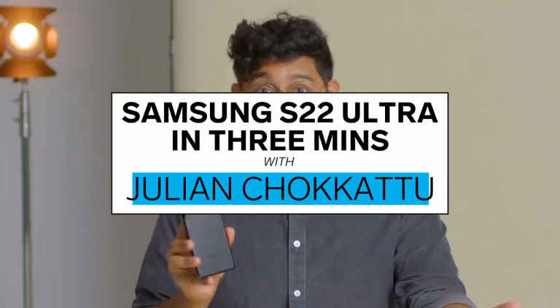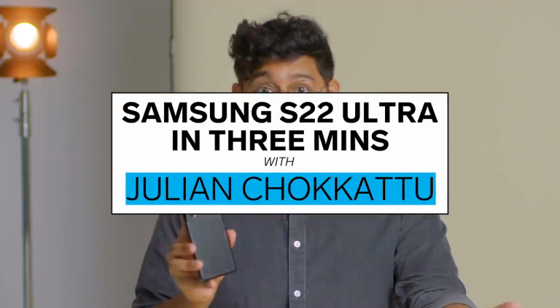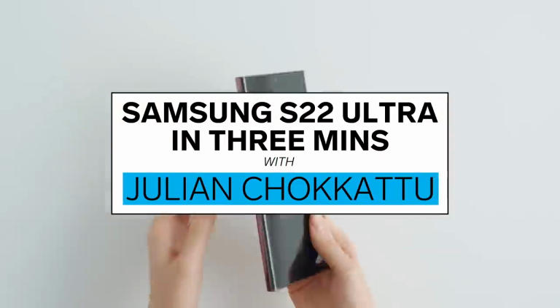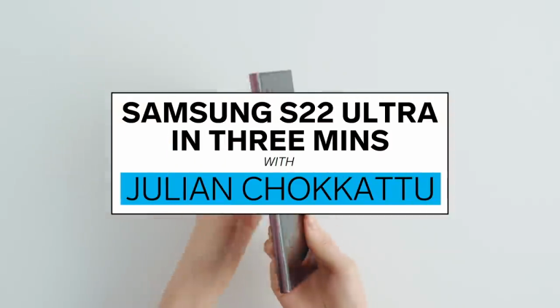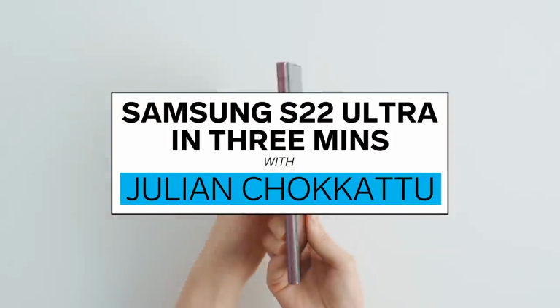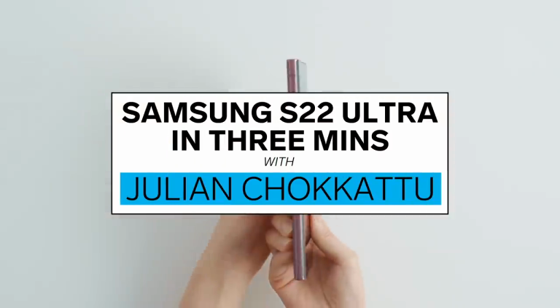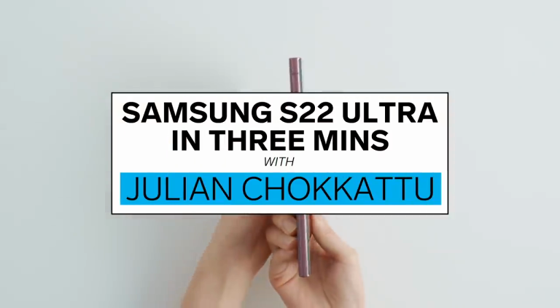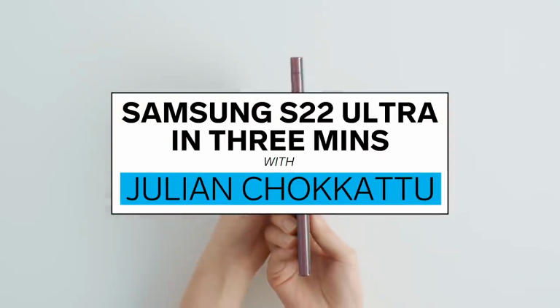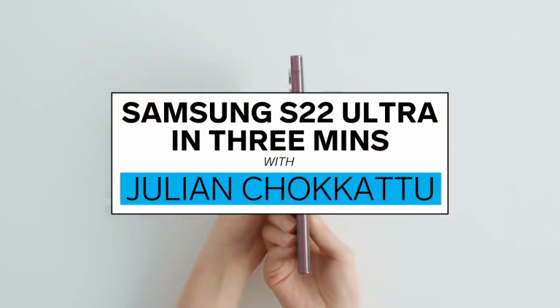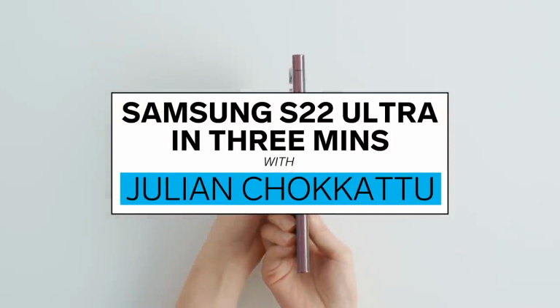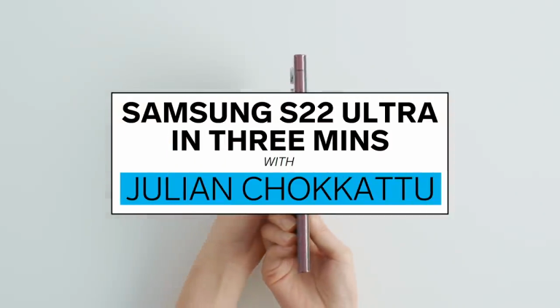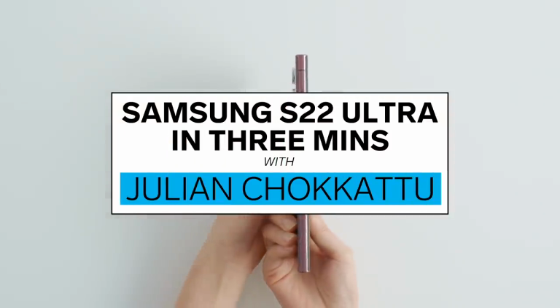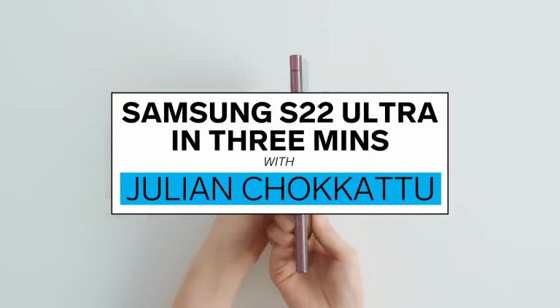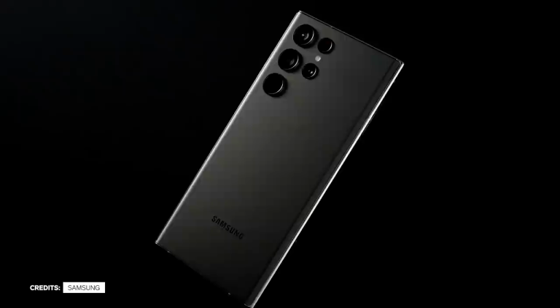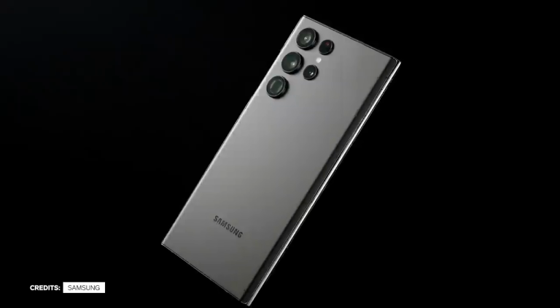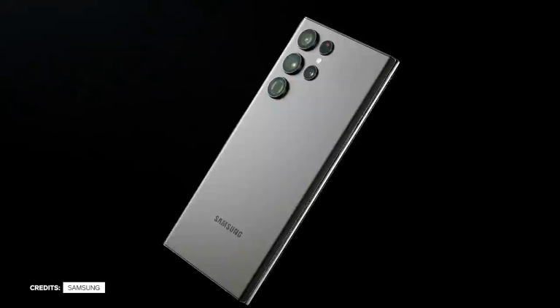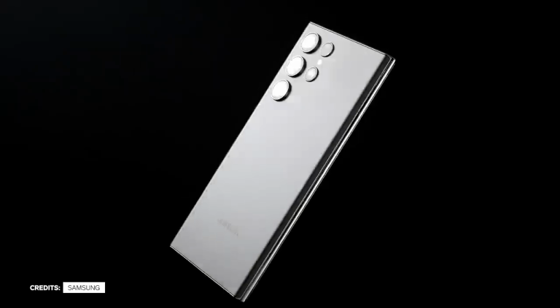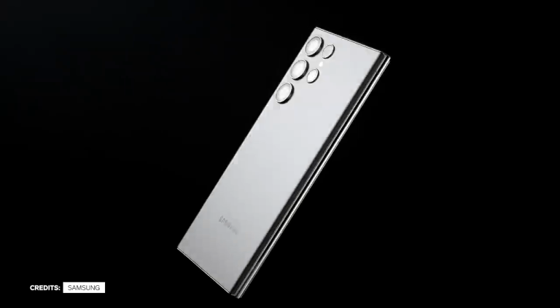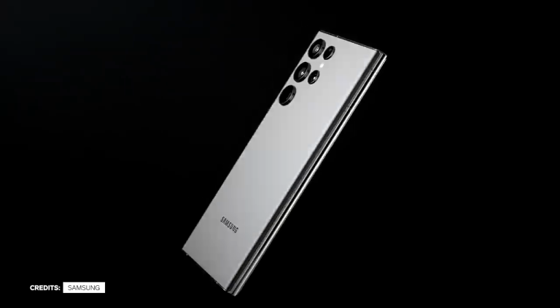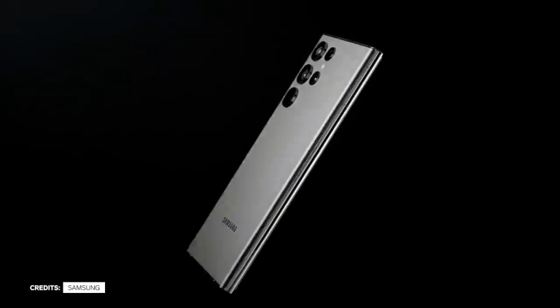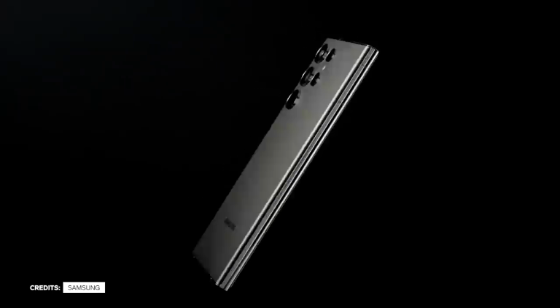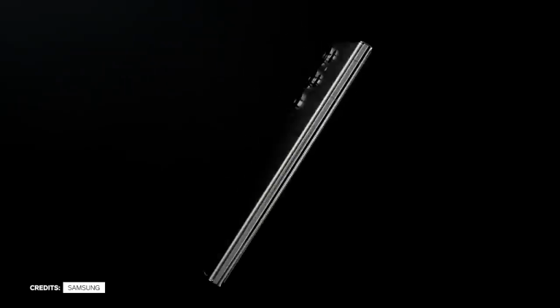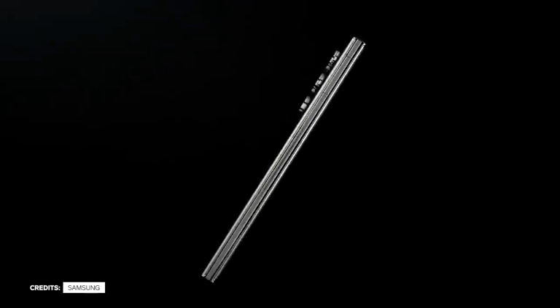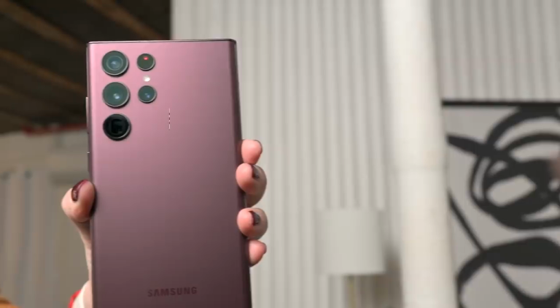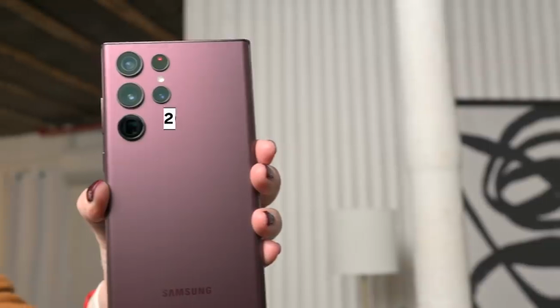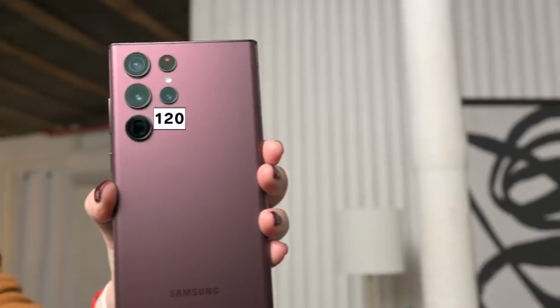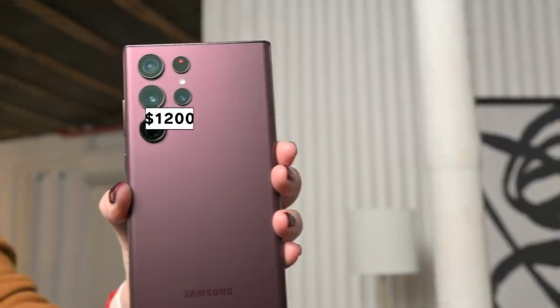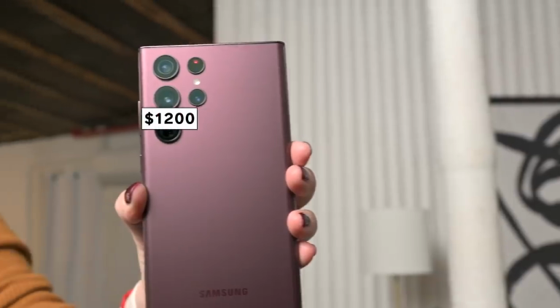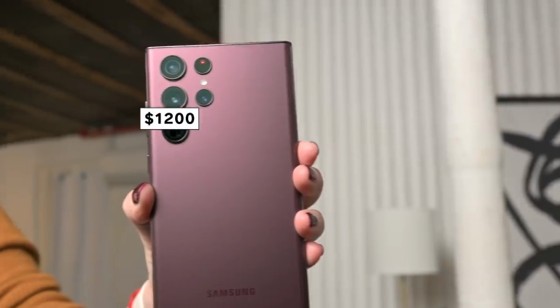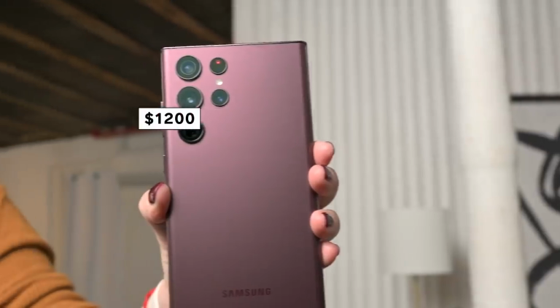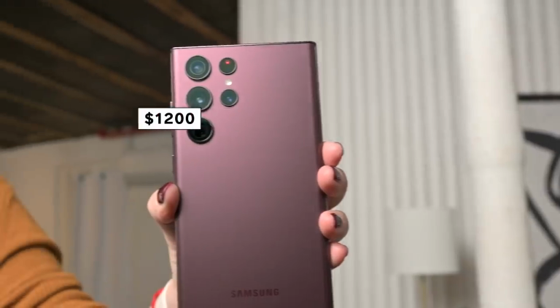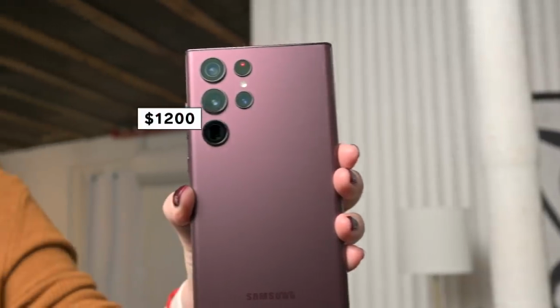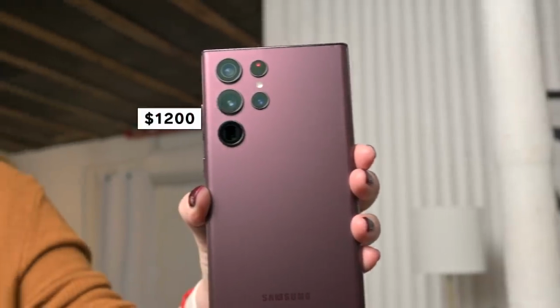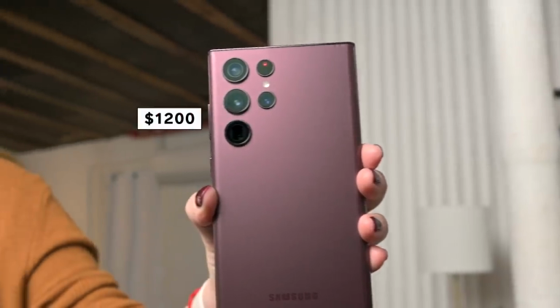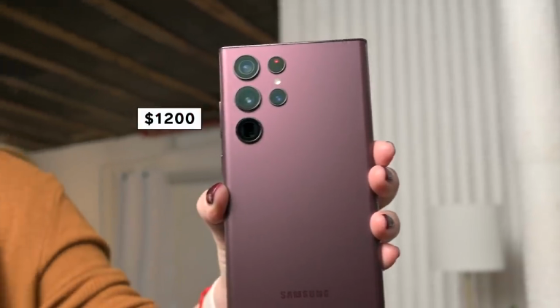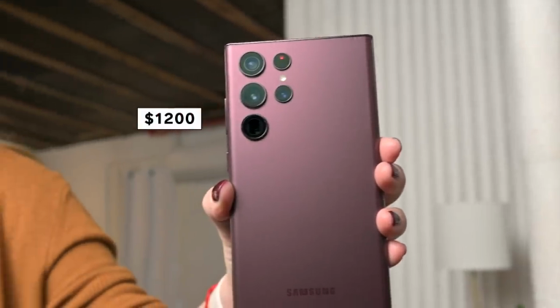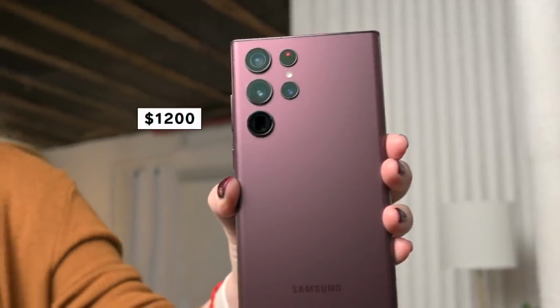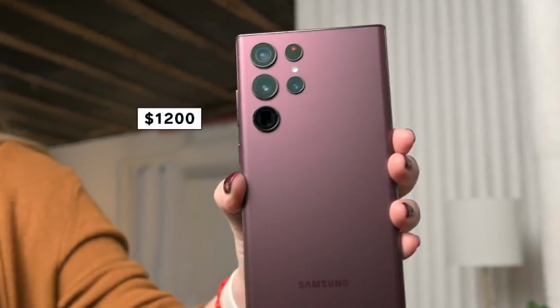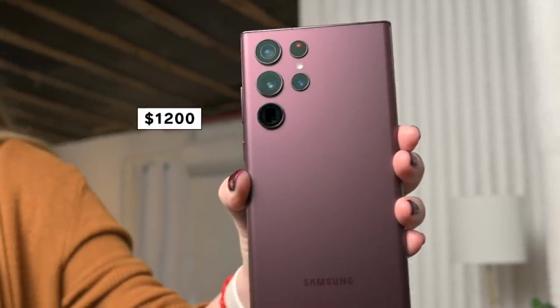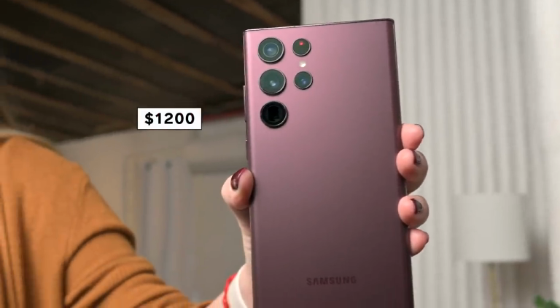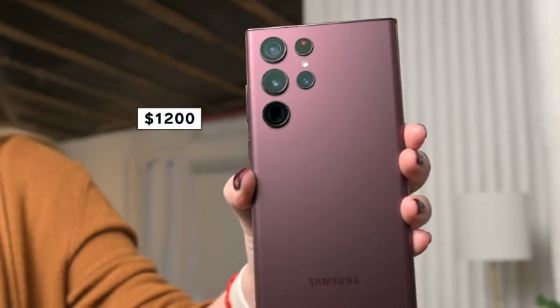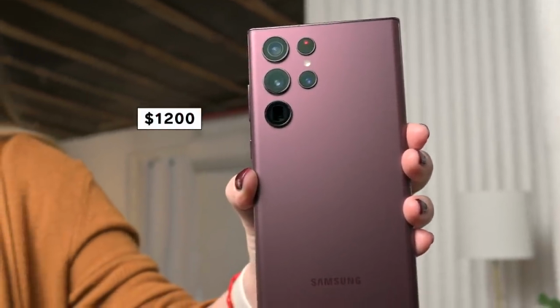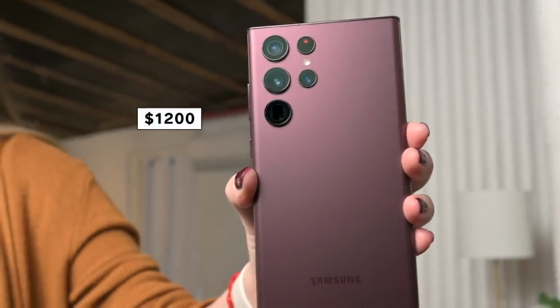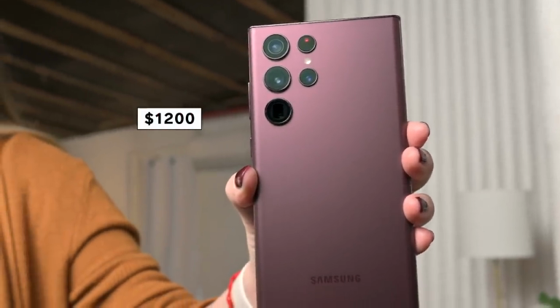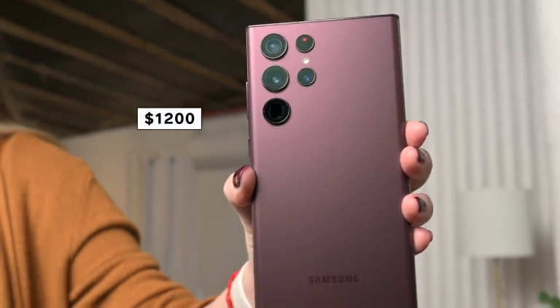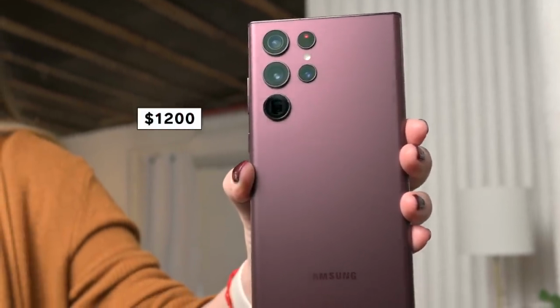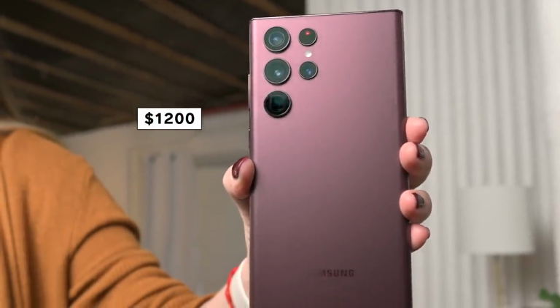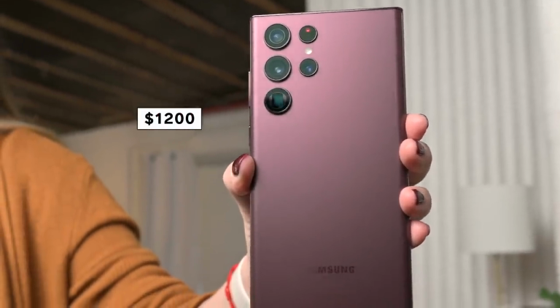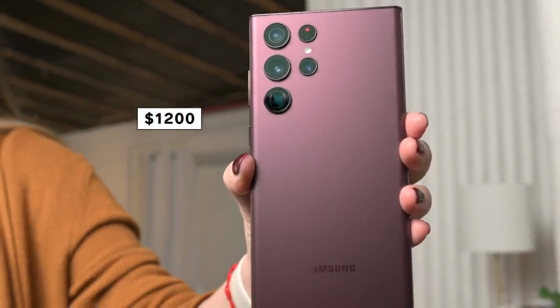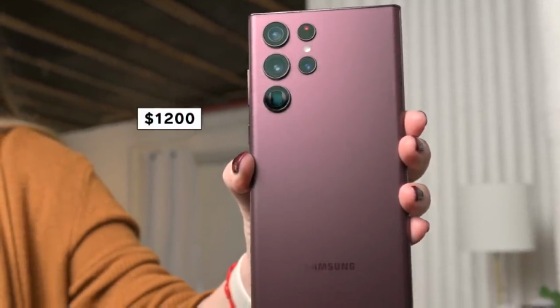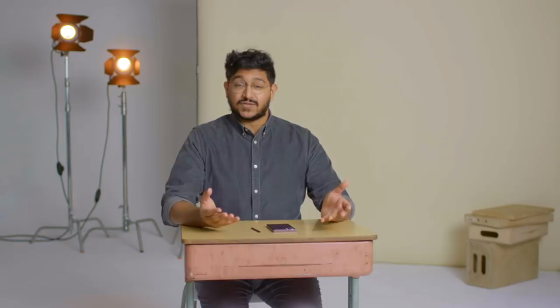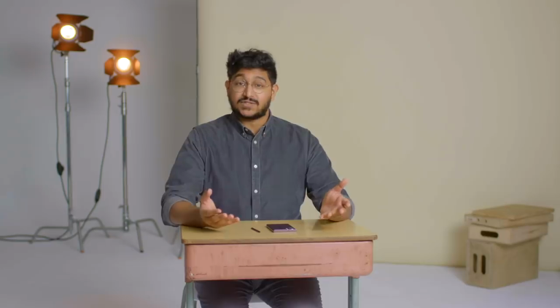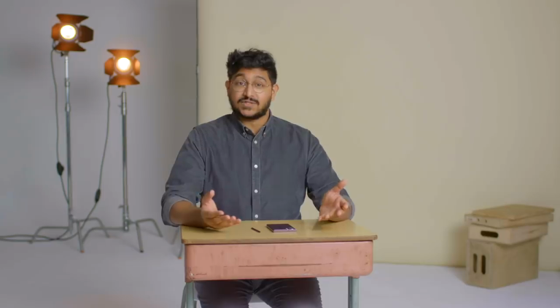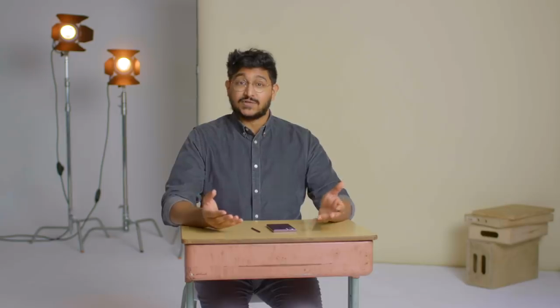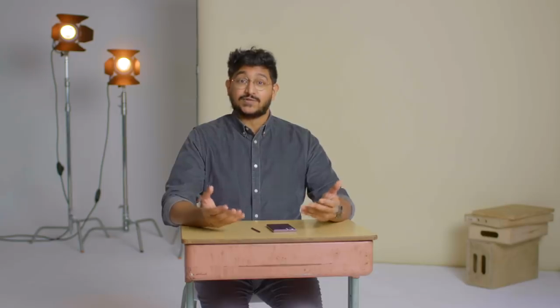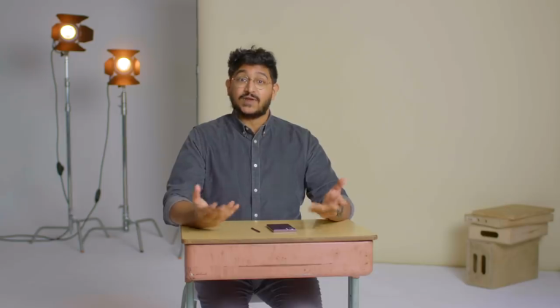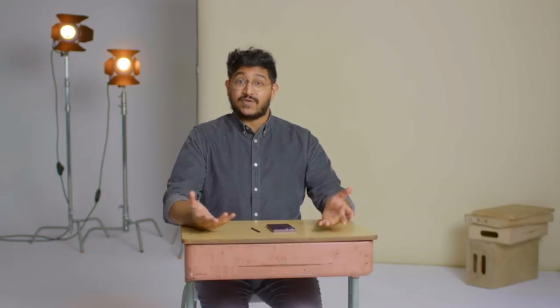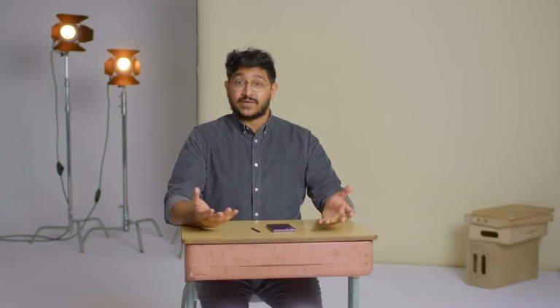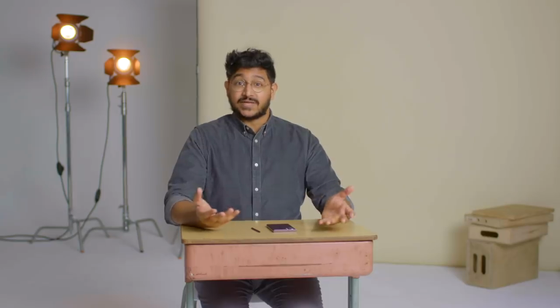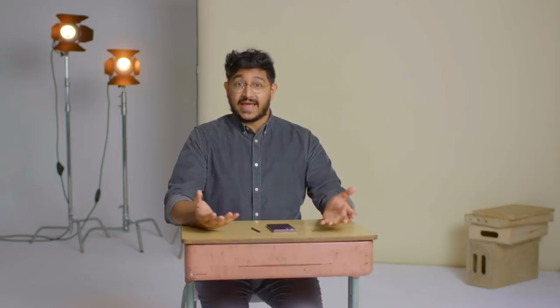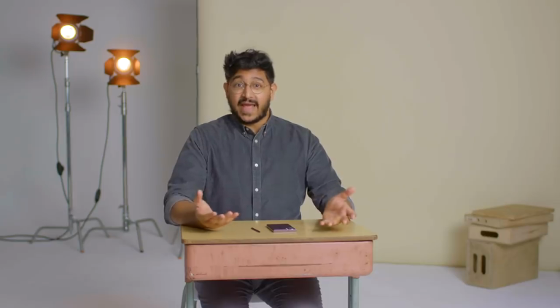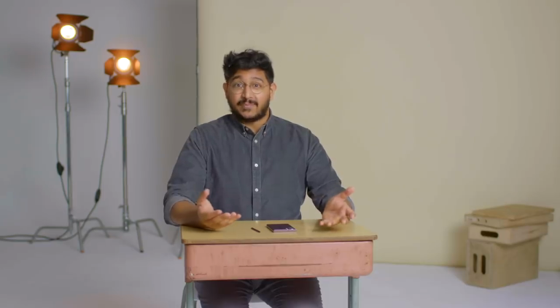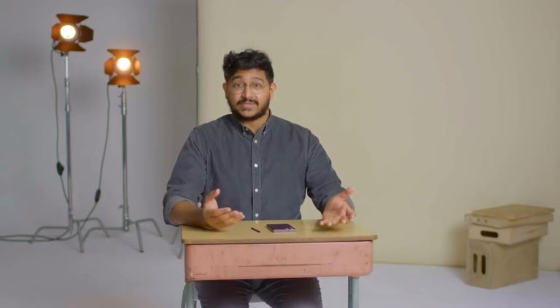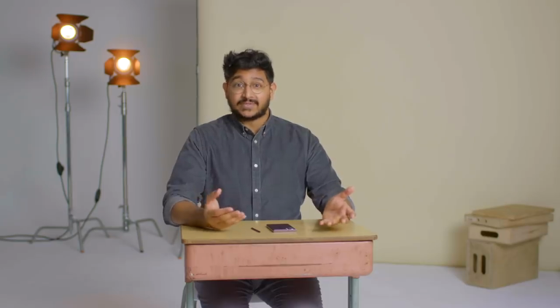Full disclosure, this is an expensive phone. It's $1,200. No one really needs to spend that much just to use your everyday apps.